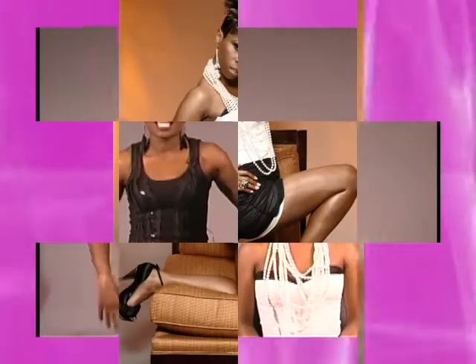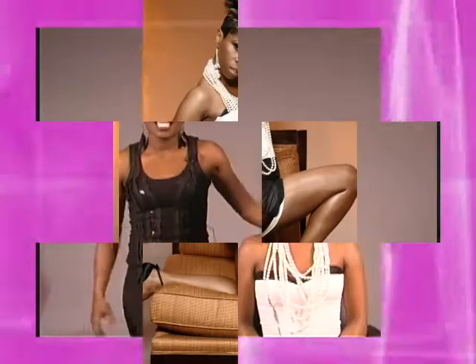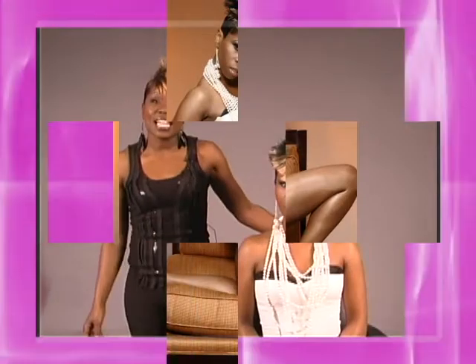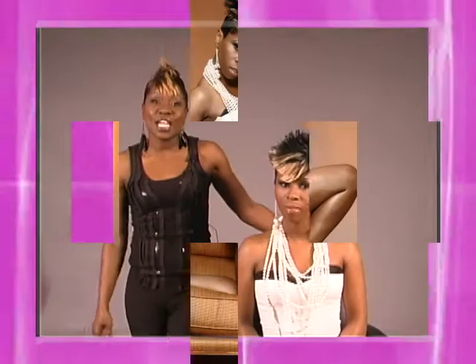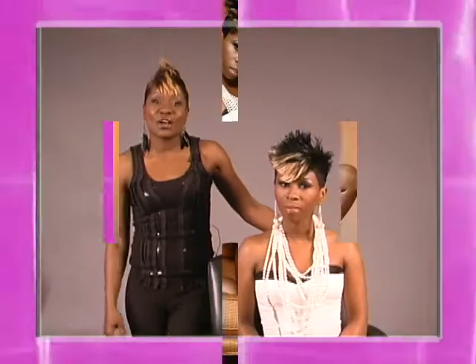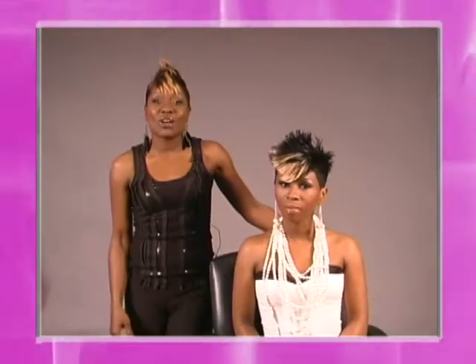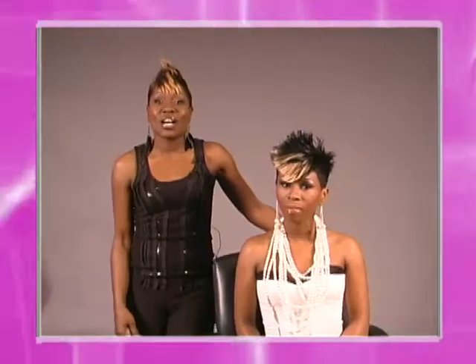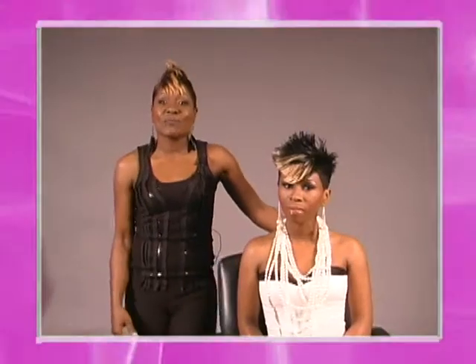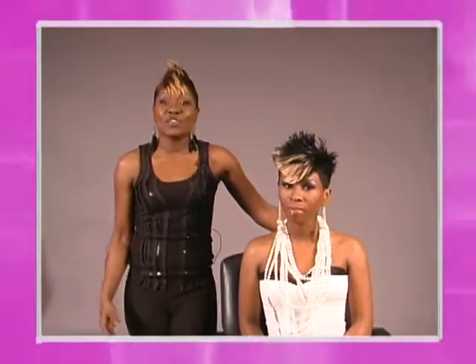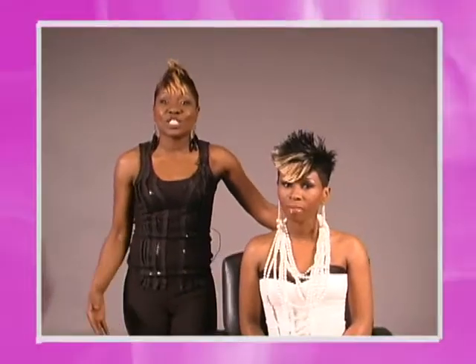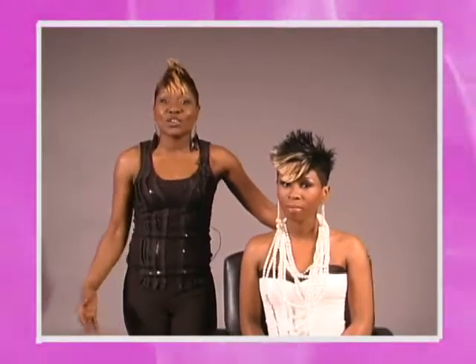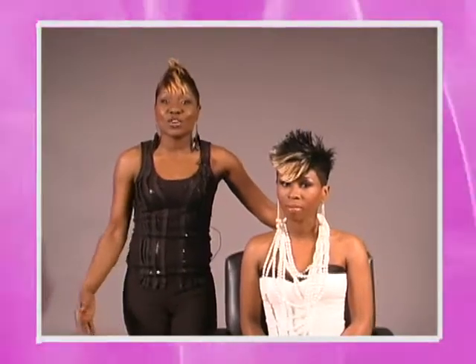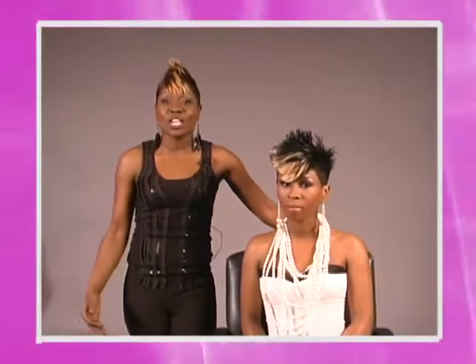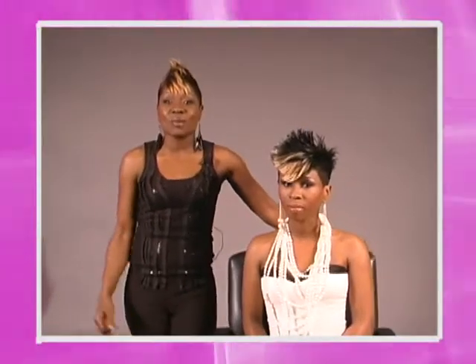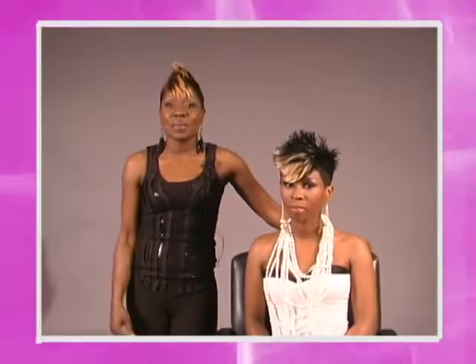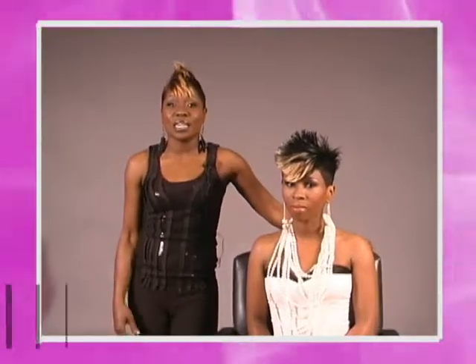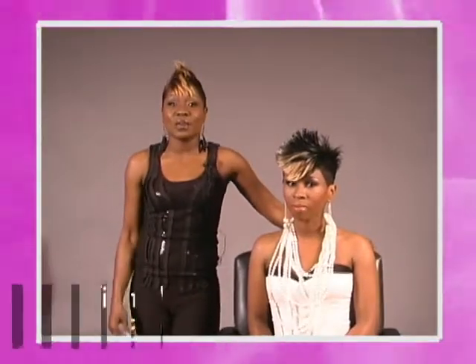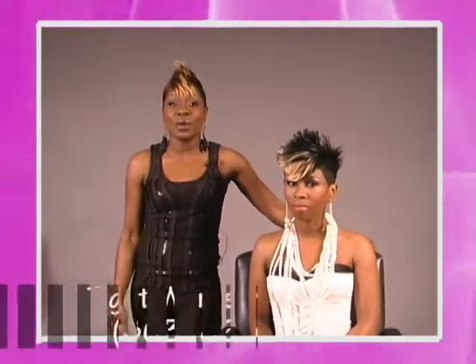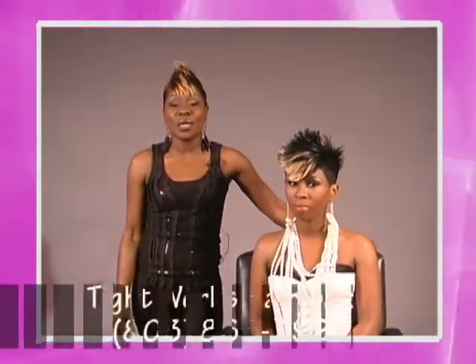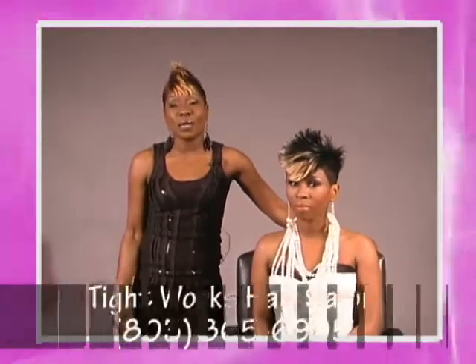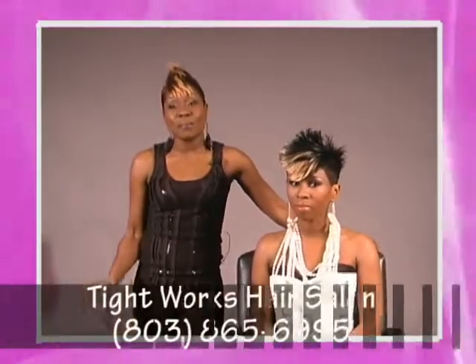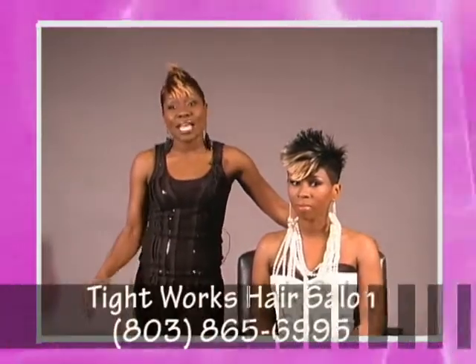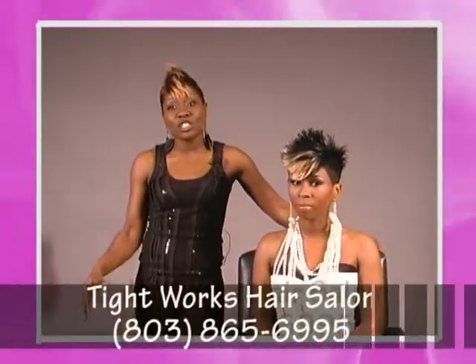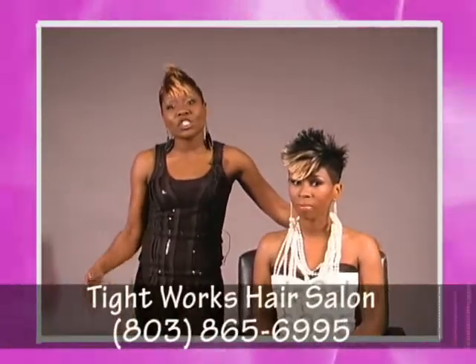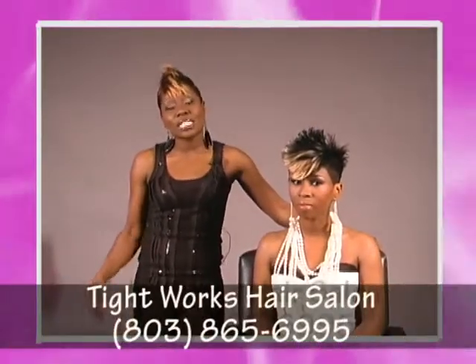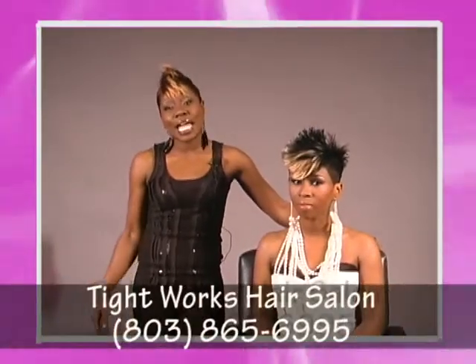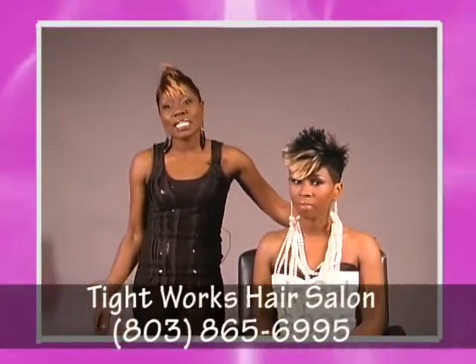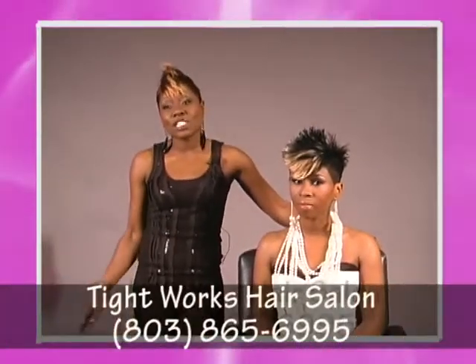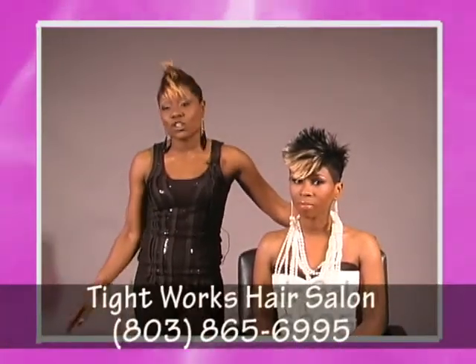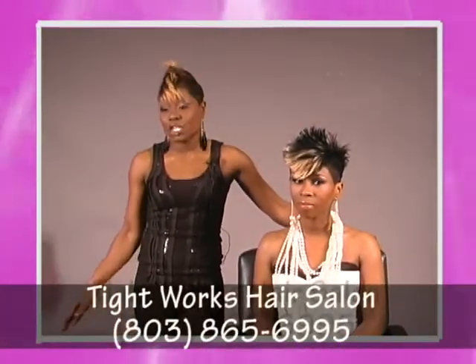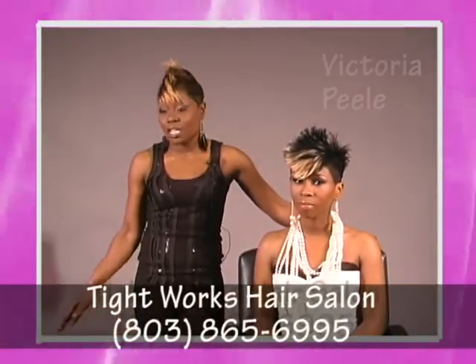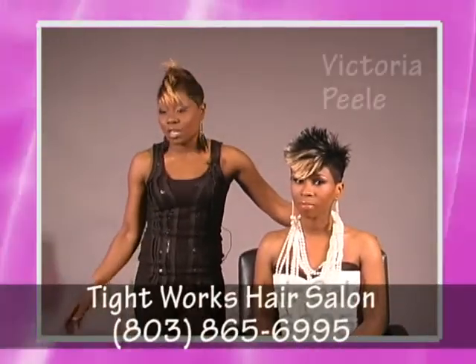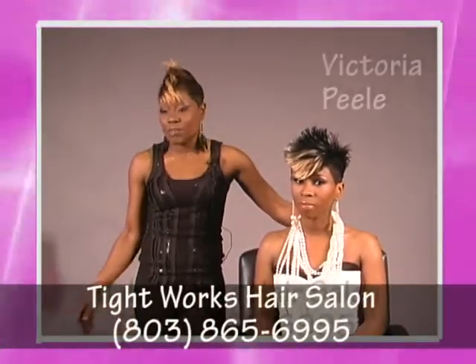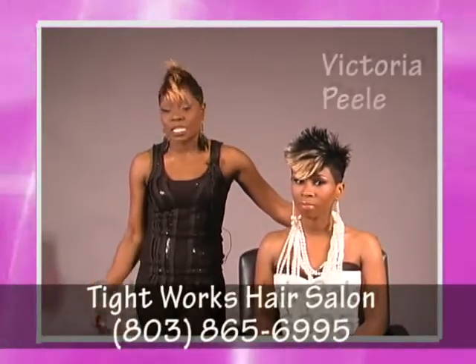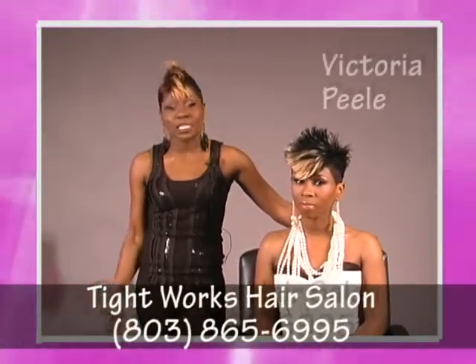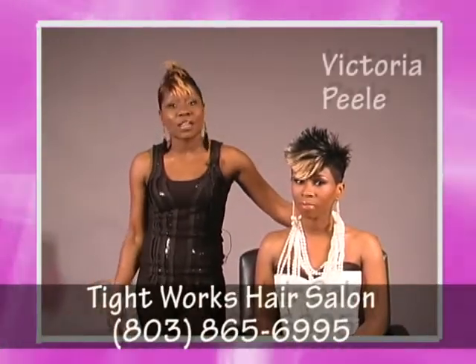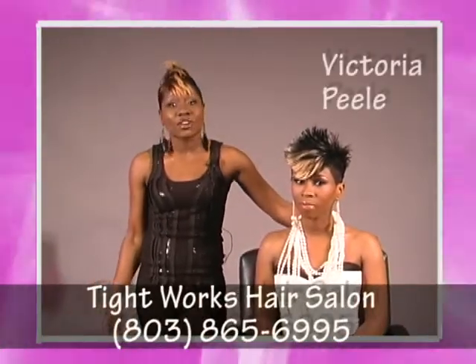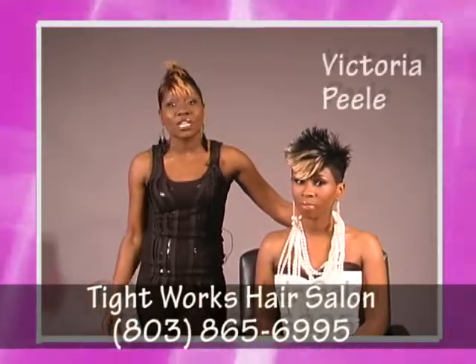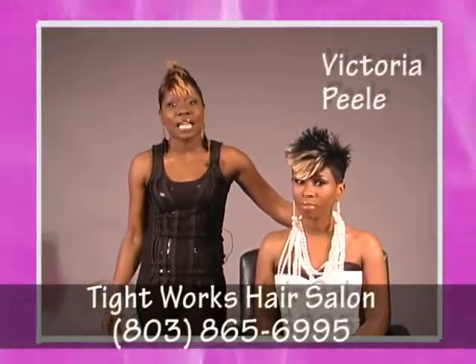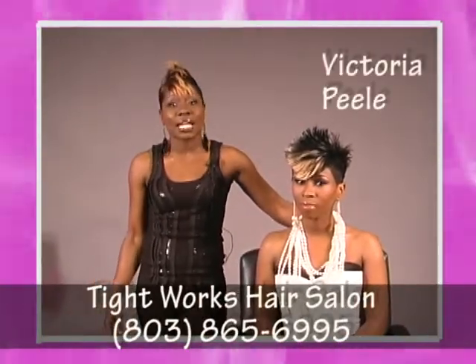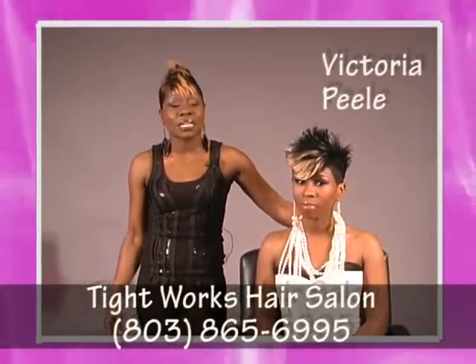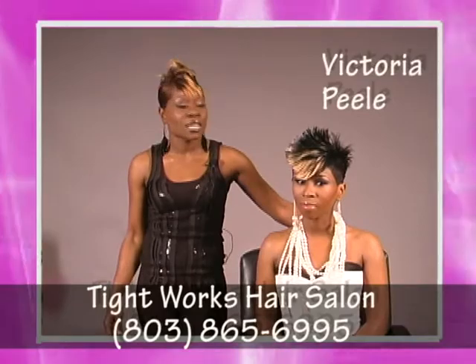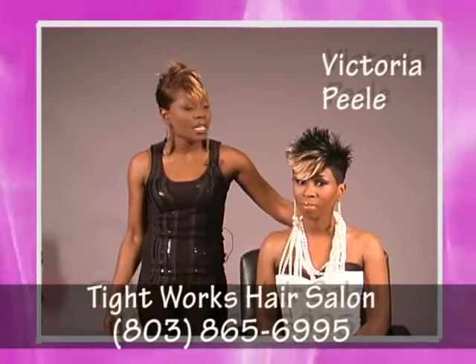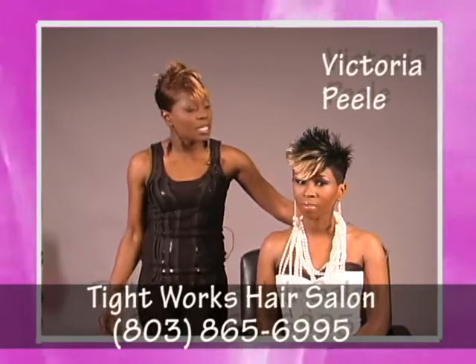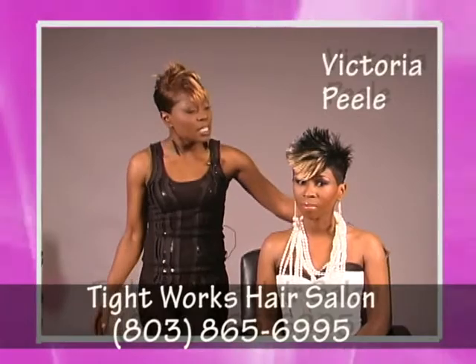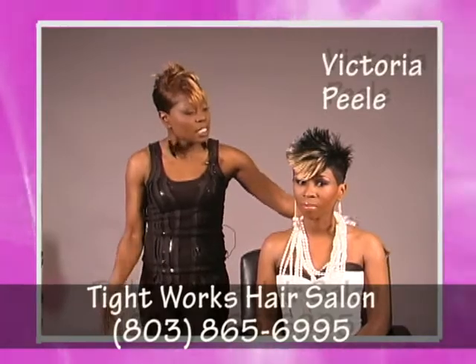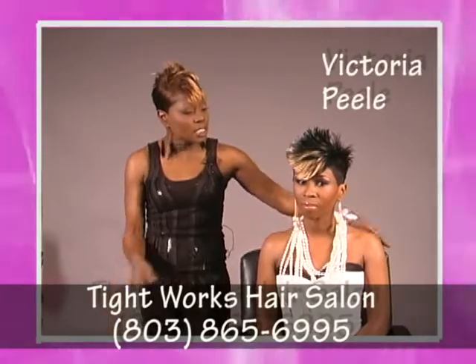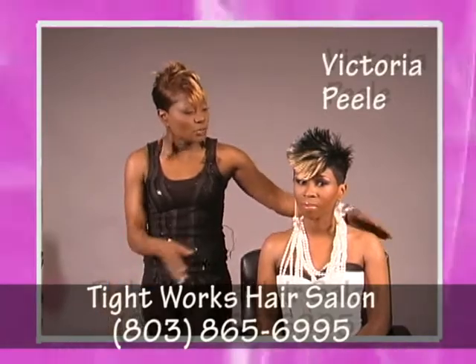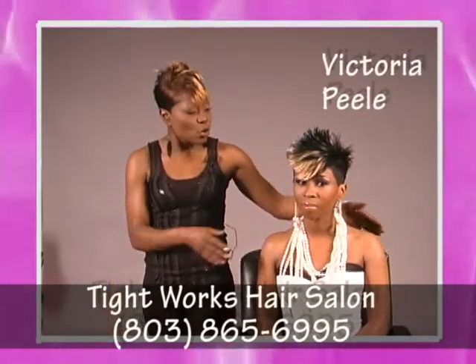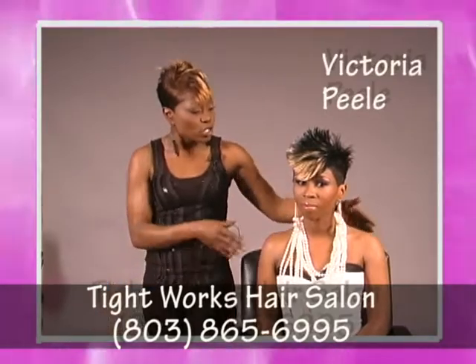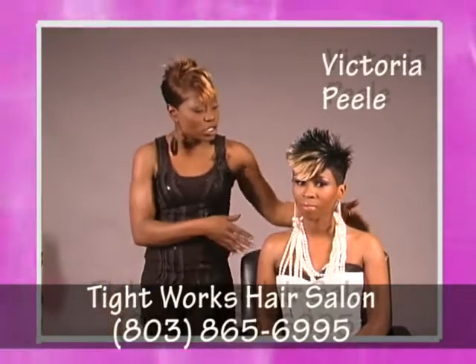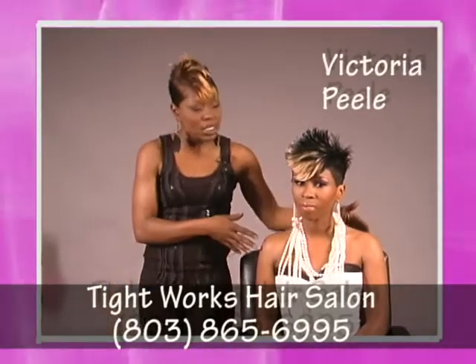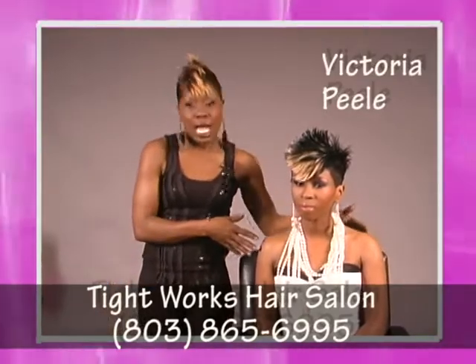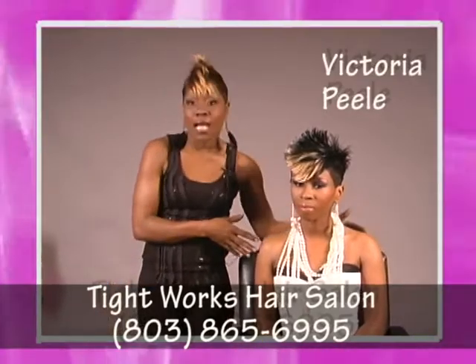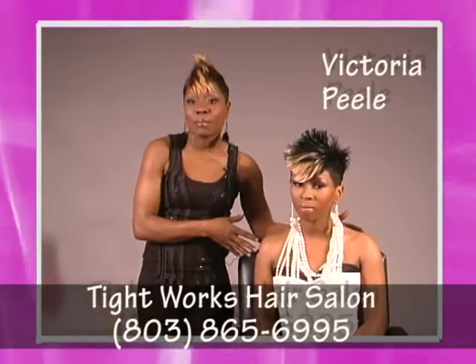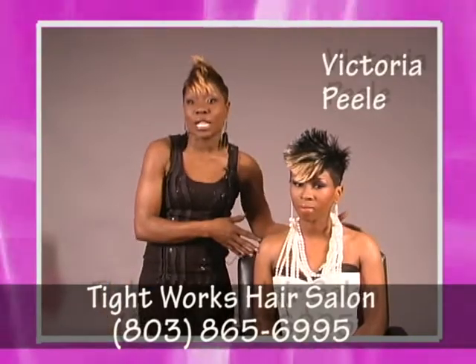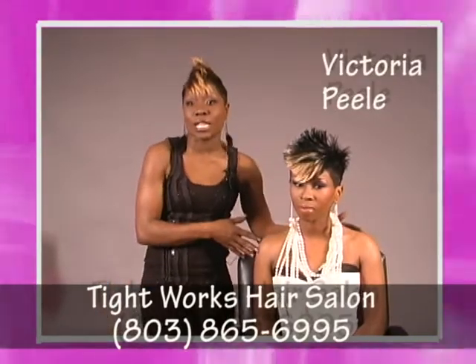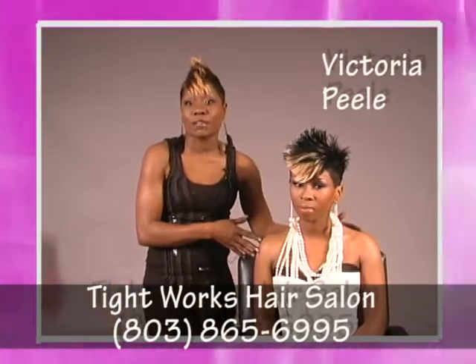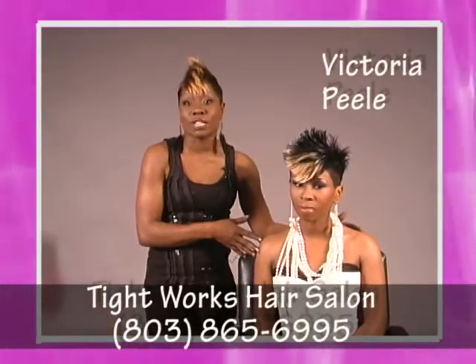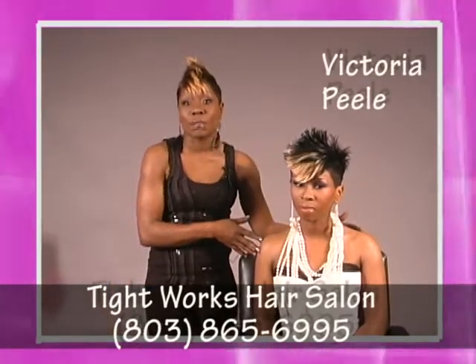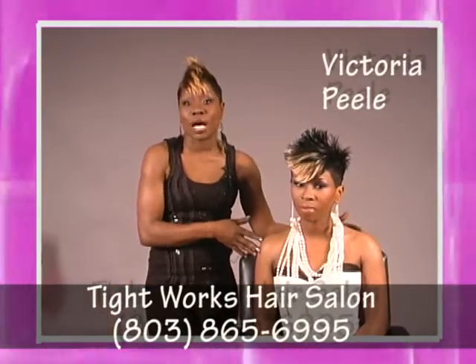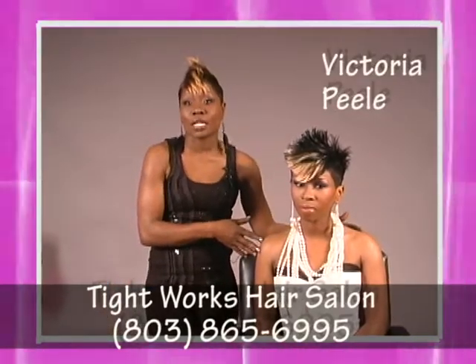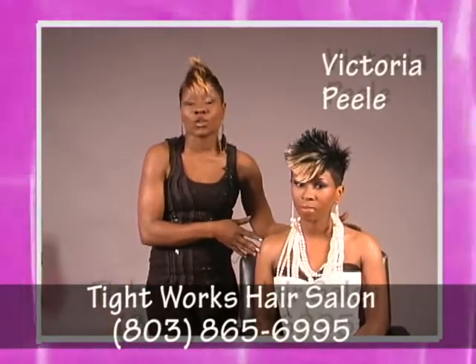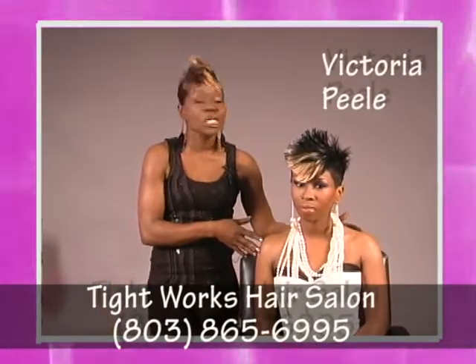Hello, I'm Victoria Peel, Master Stylist here in Columbia, South Carolina. This is Portia Scott, my lovely model.